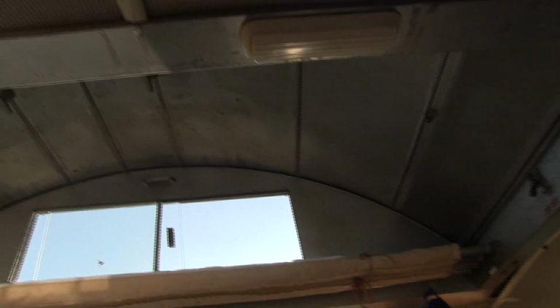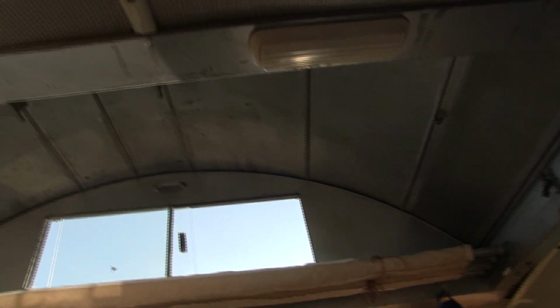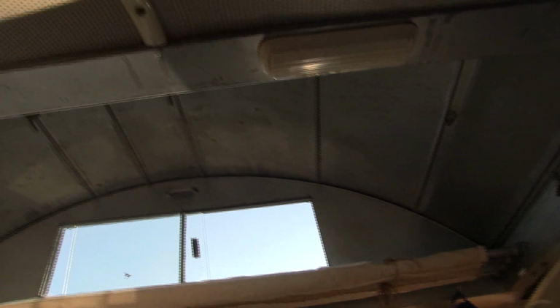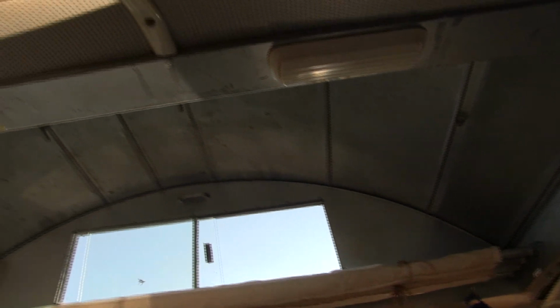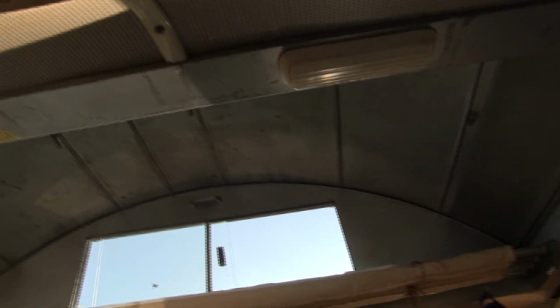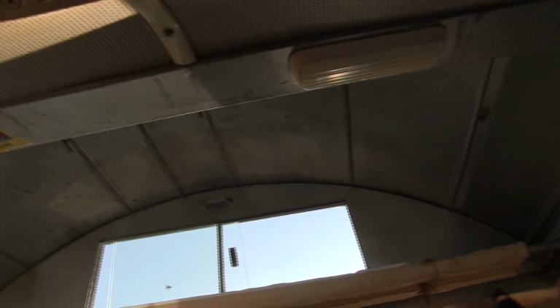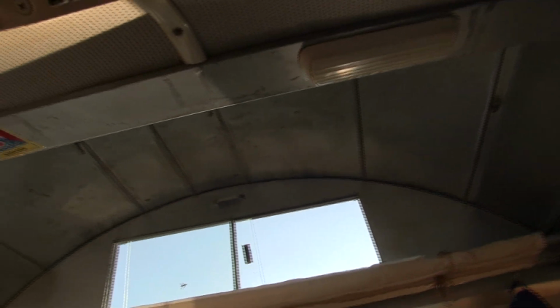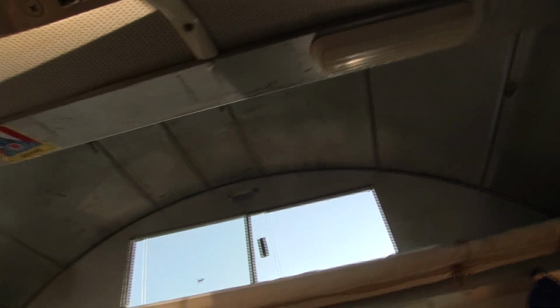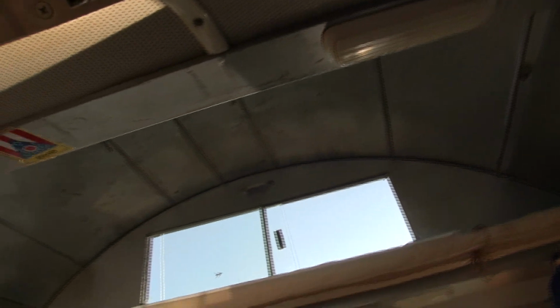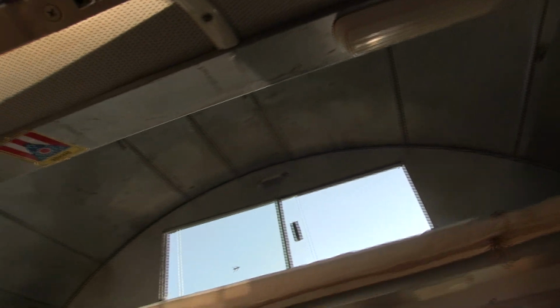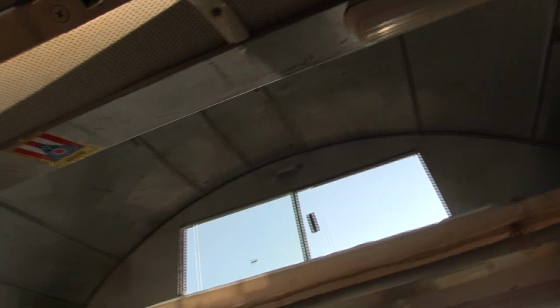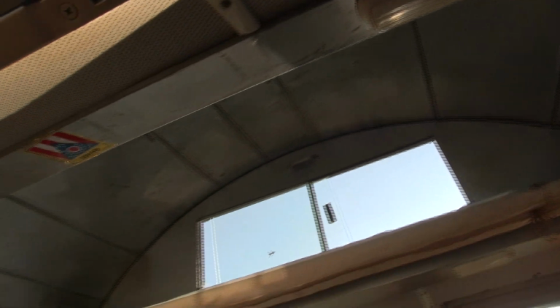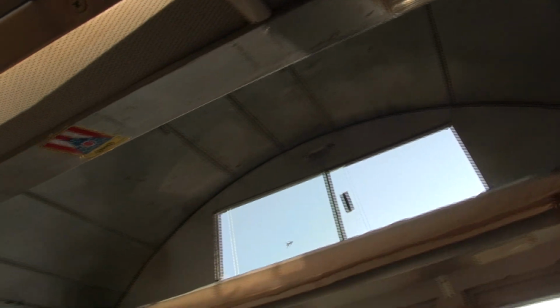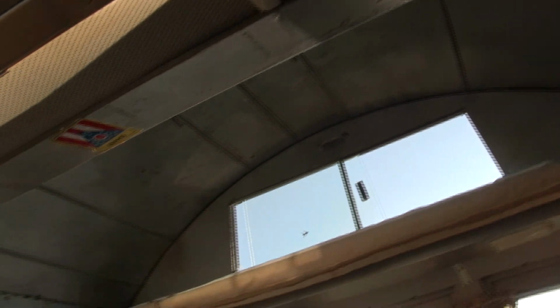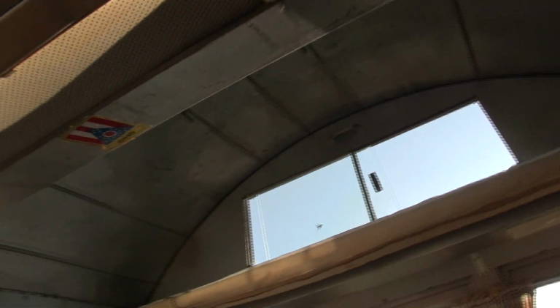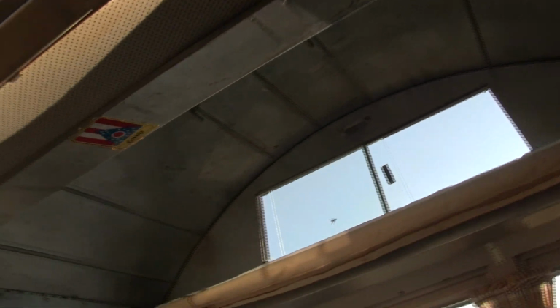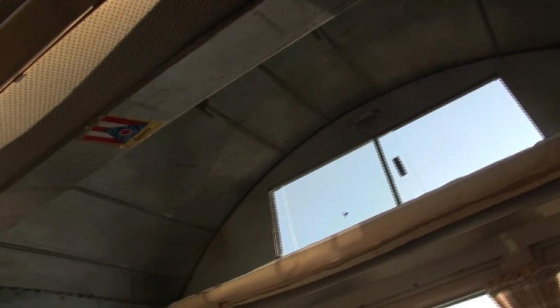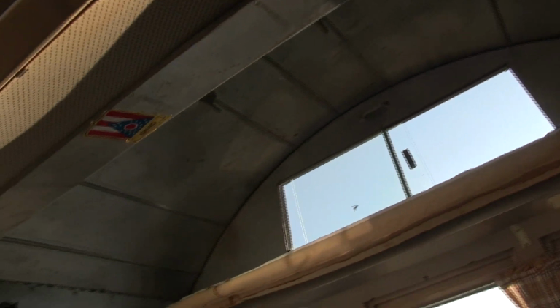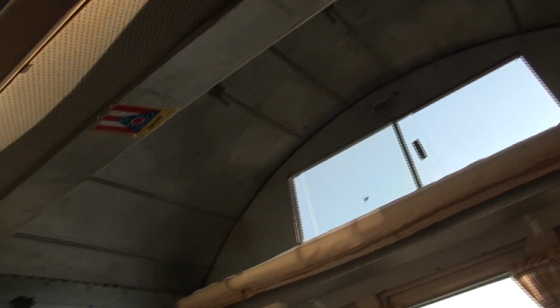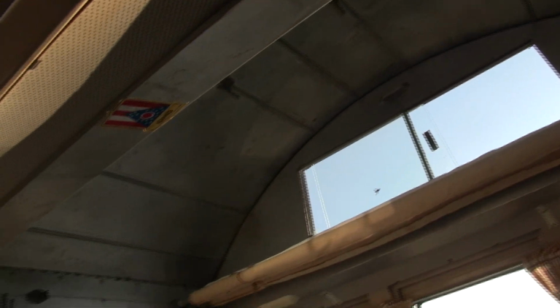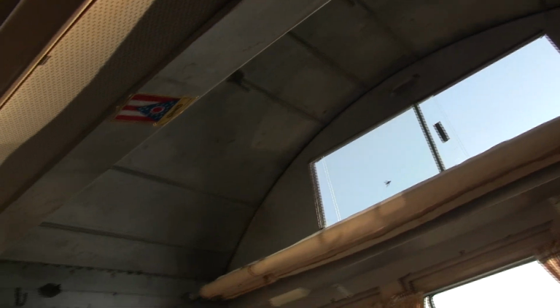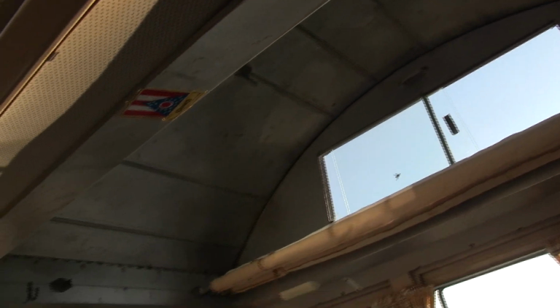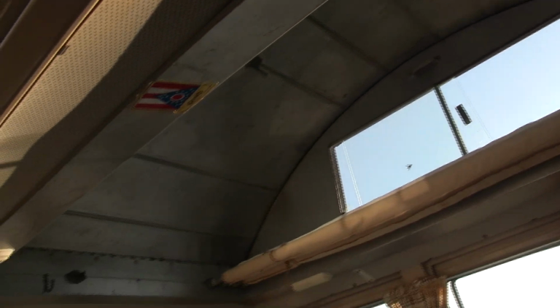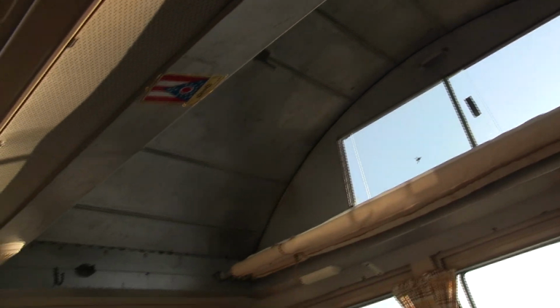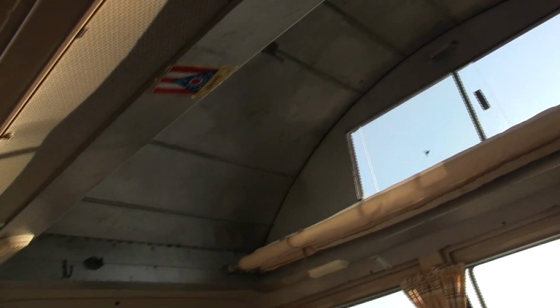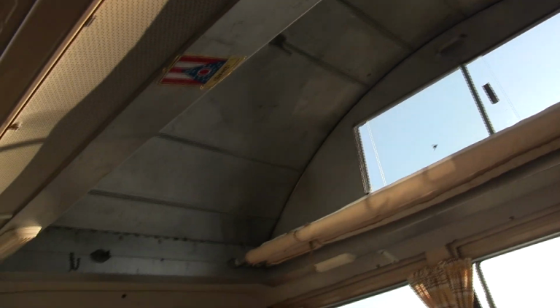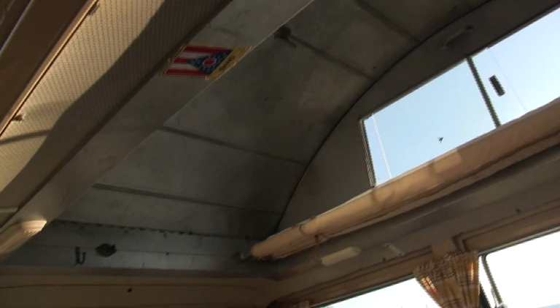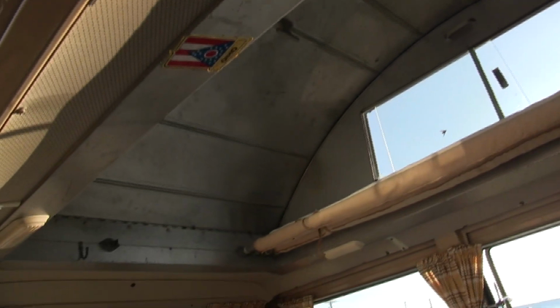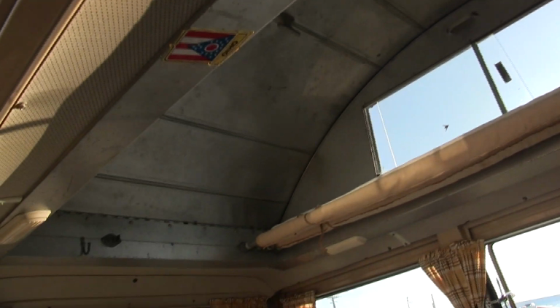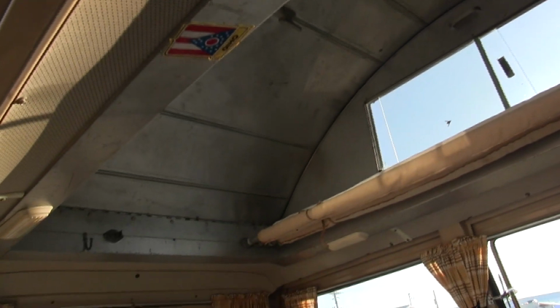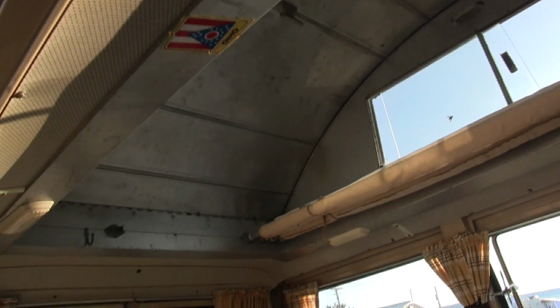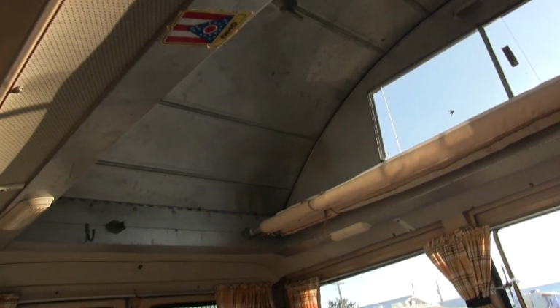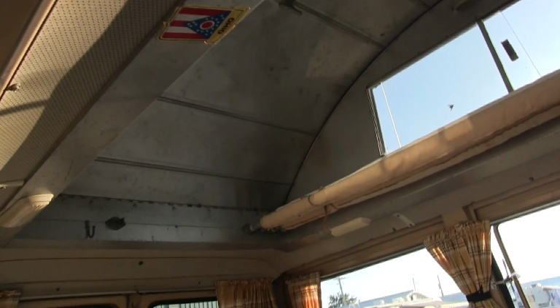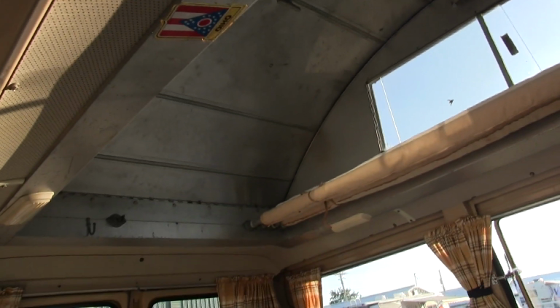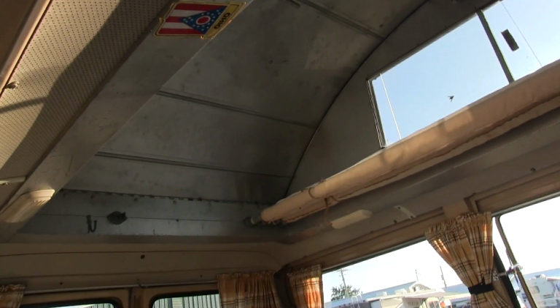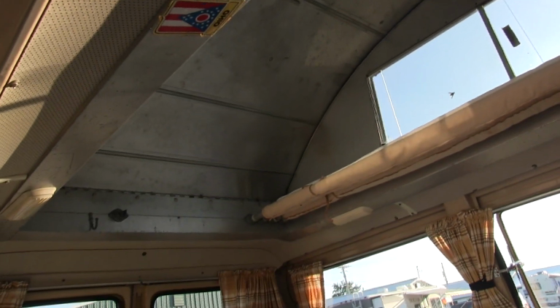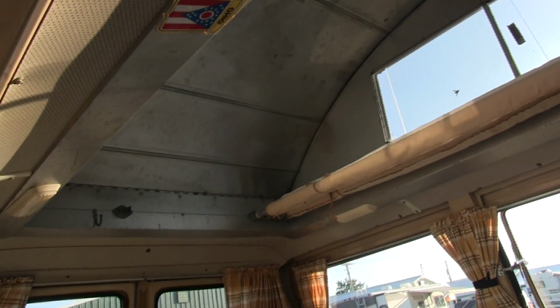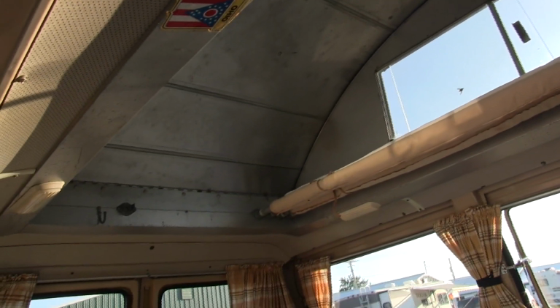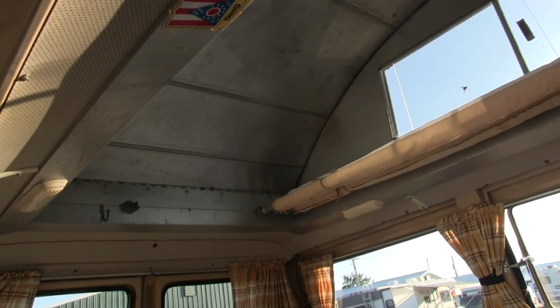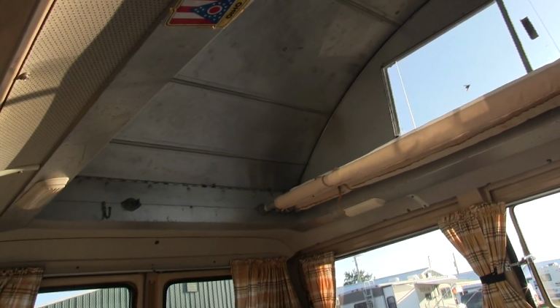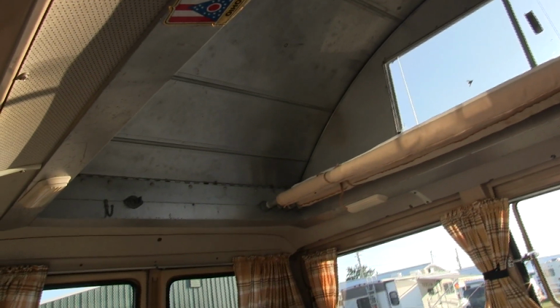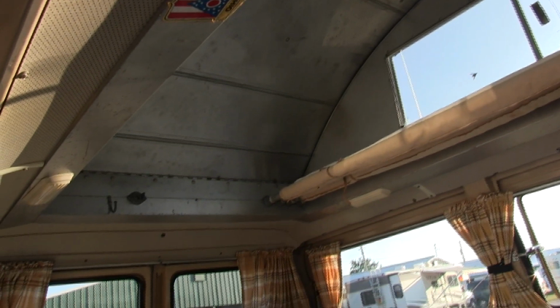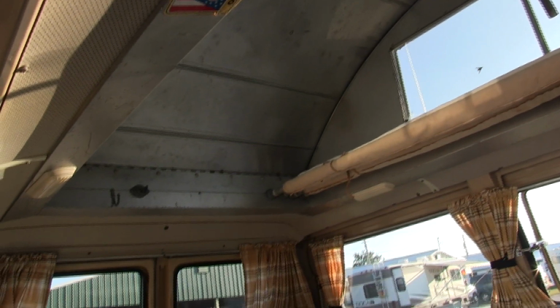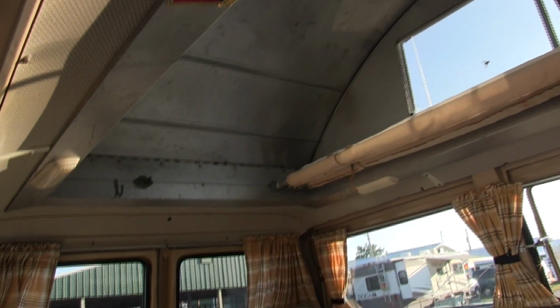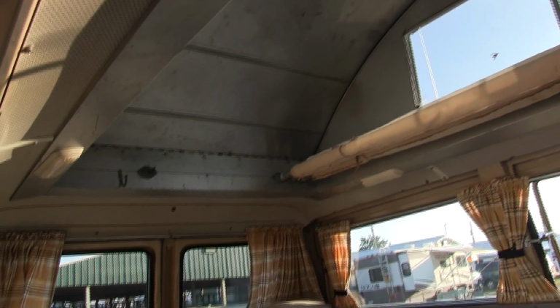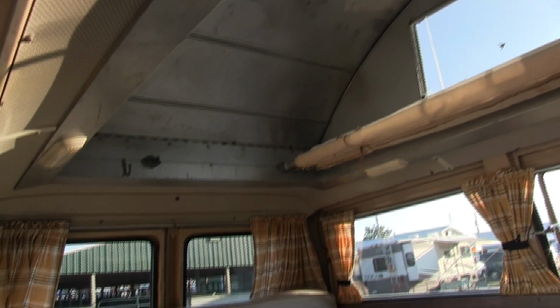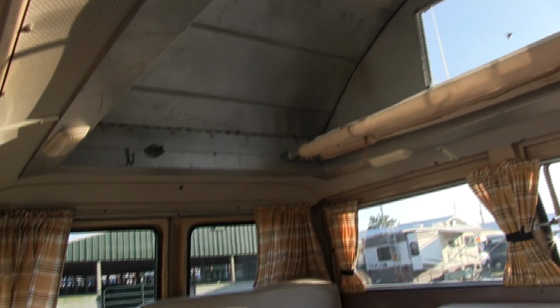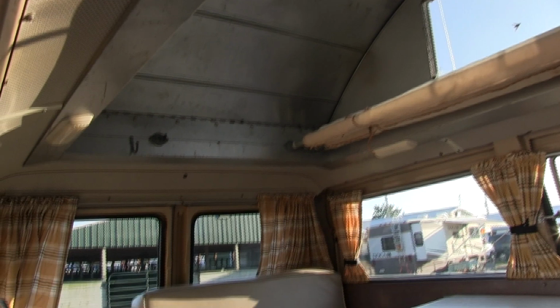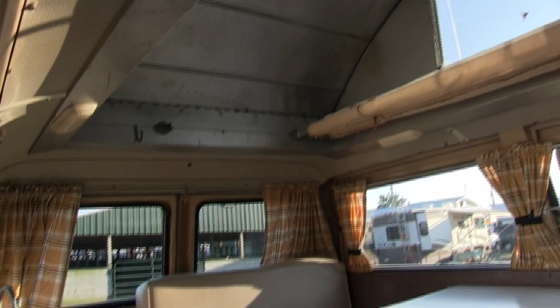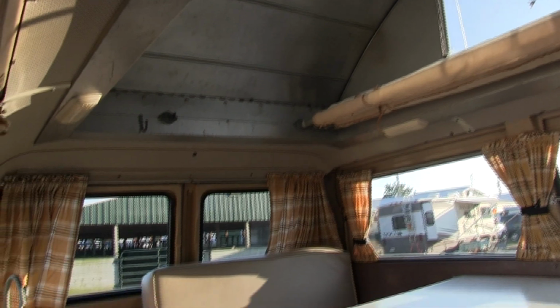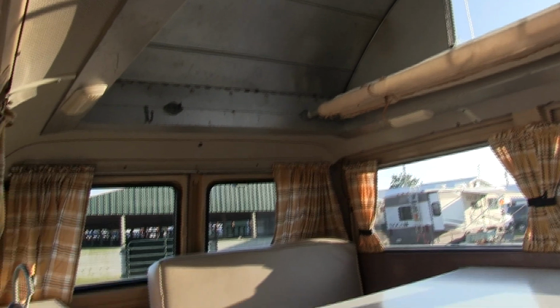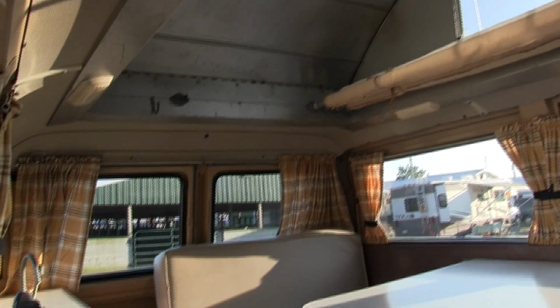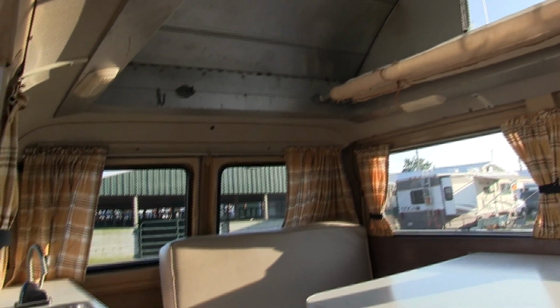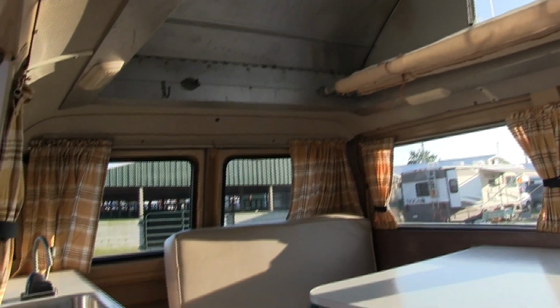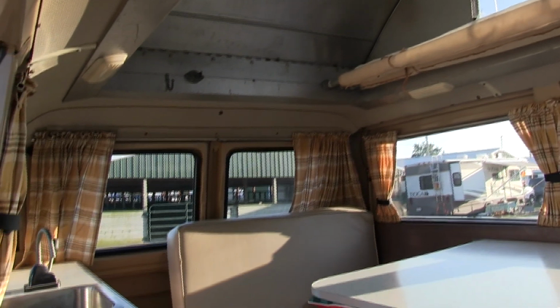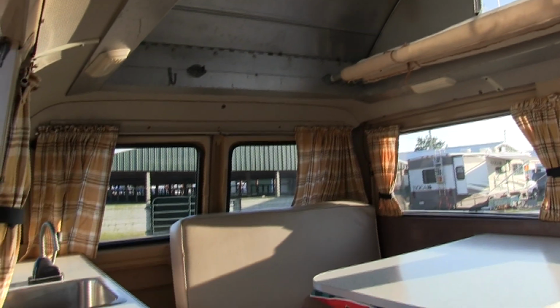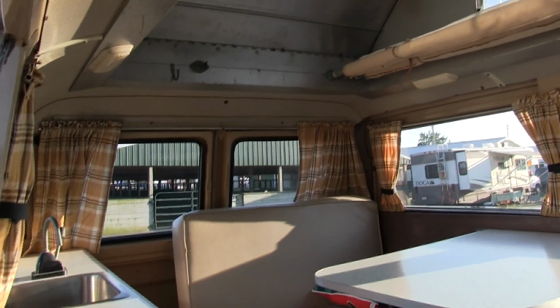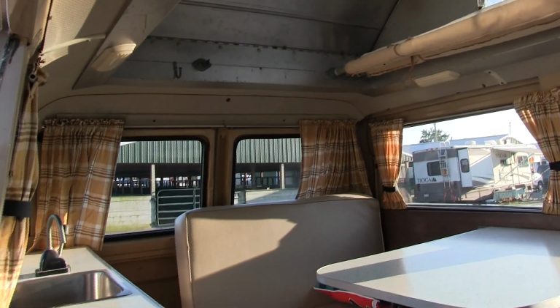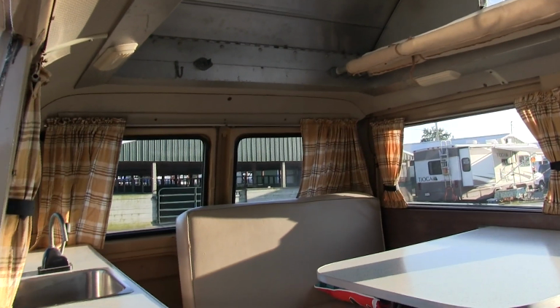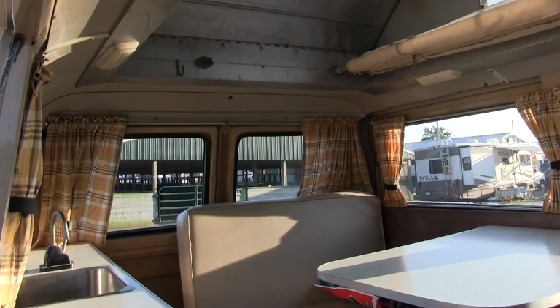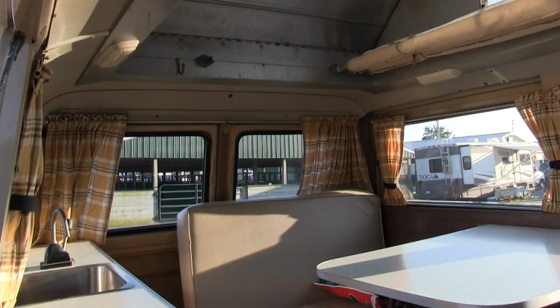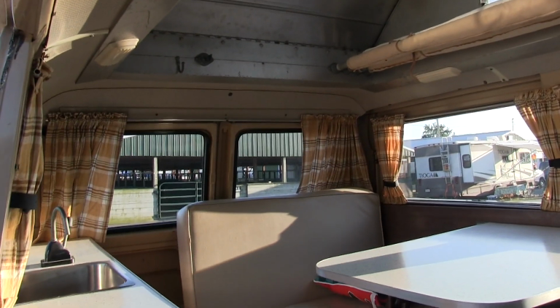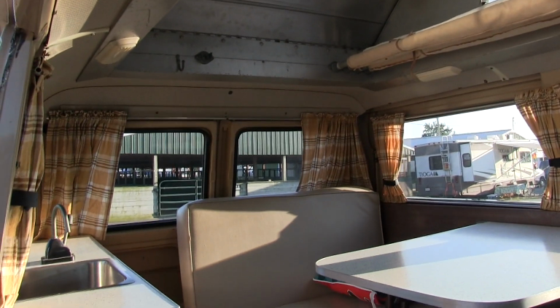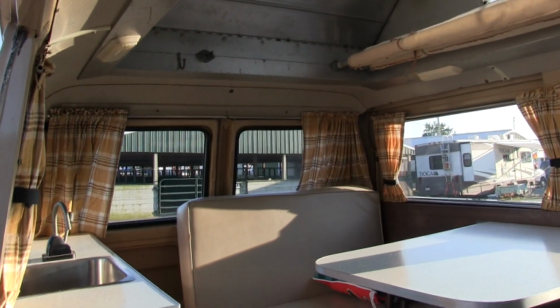Pop top — they advertise it as a three-second setup. The two half moons fold in and the top drops flat. You can drive with it up or down.